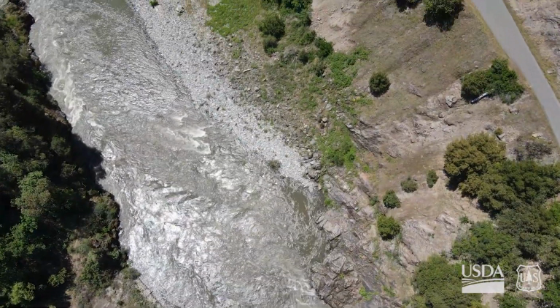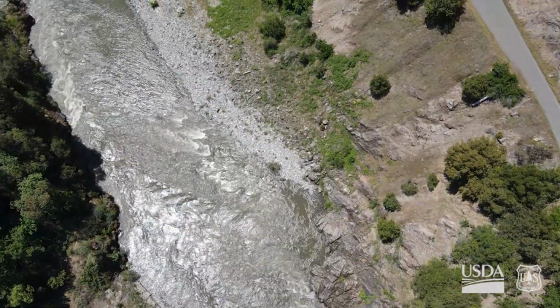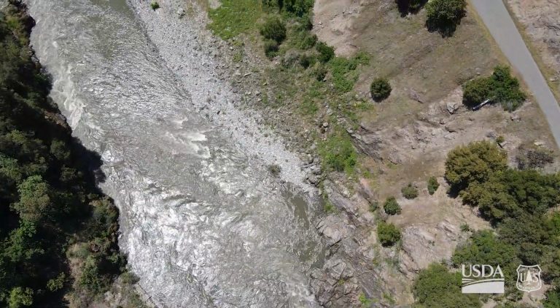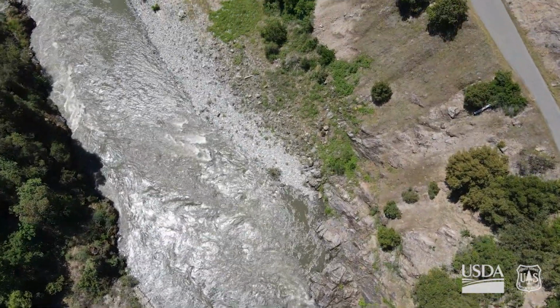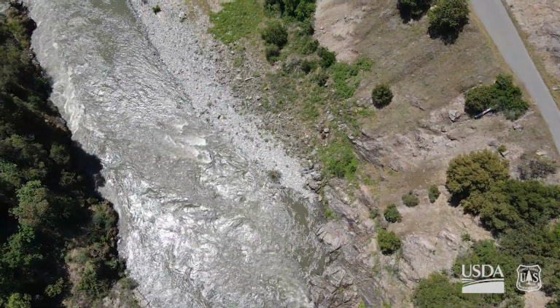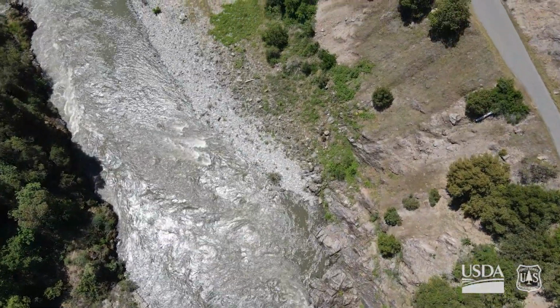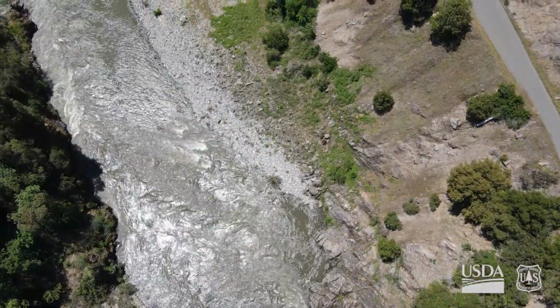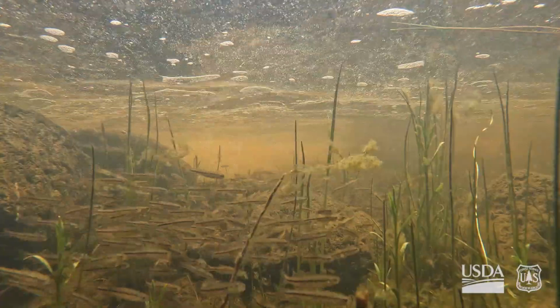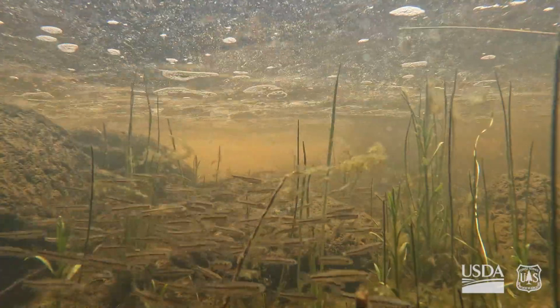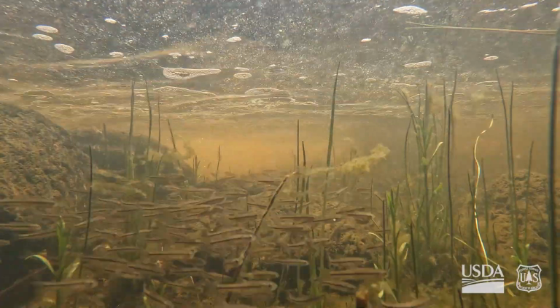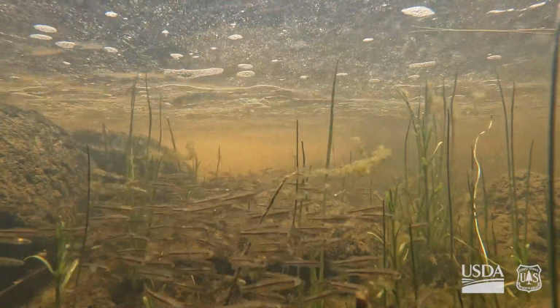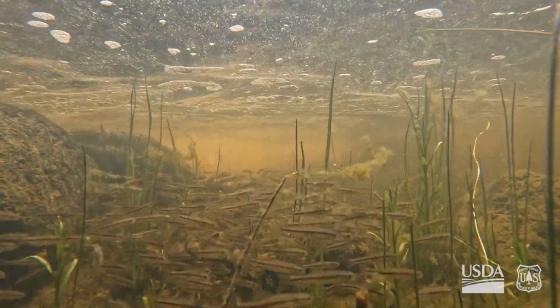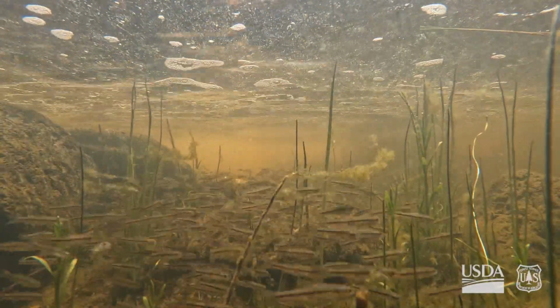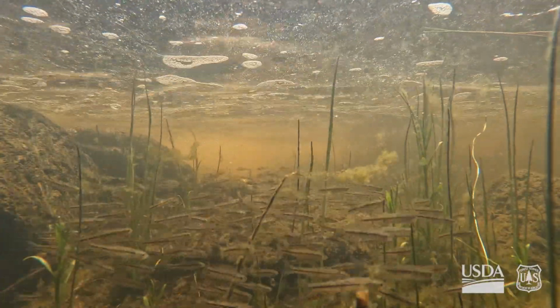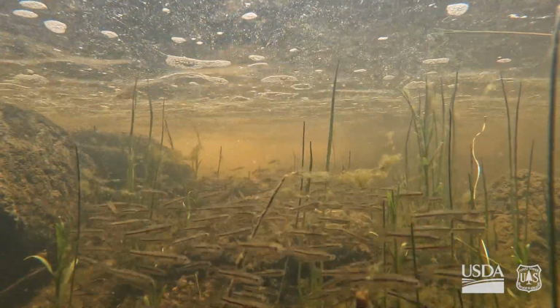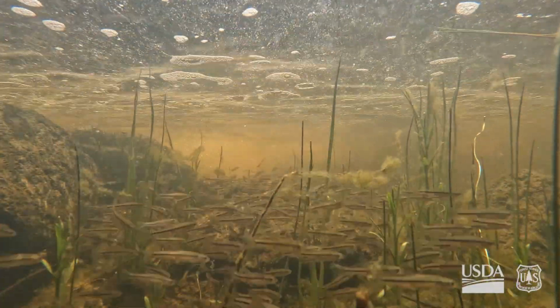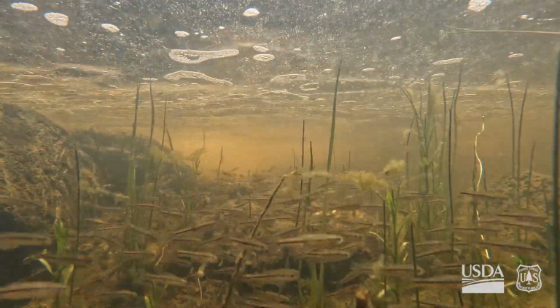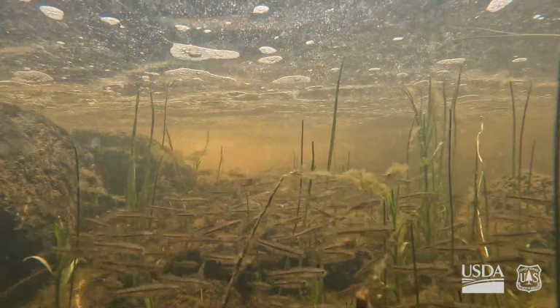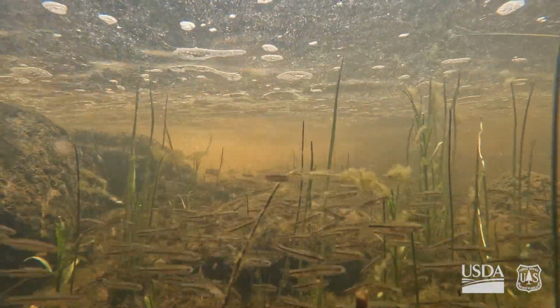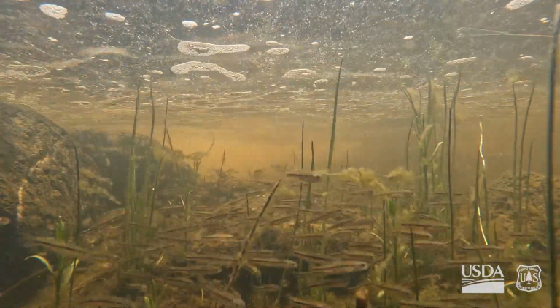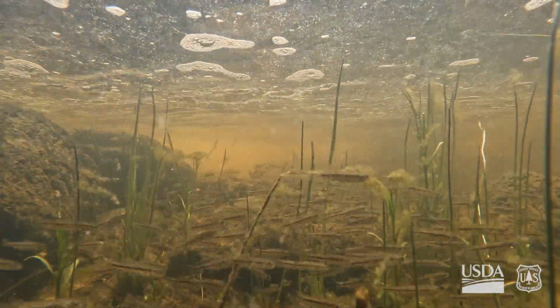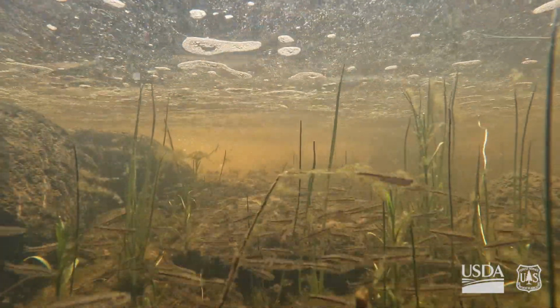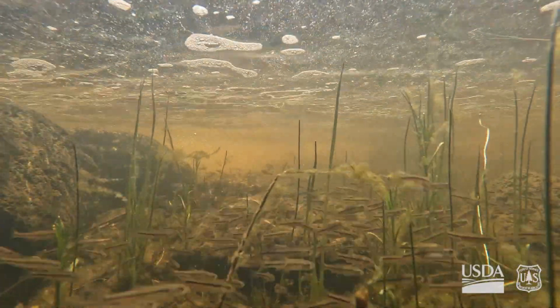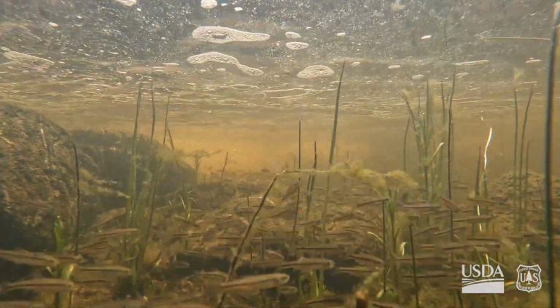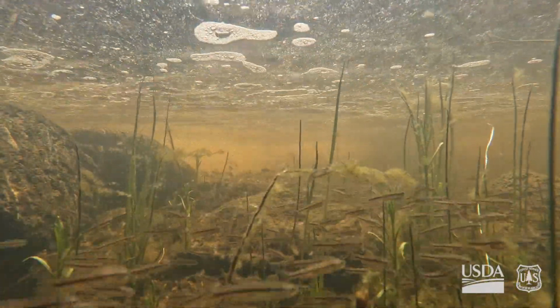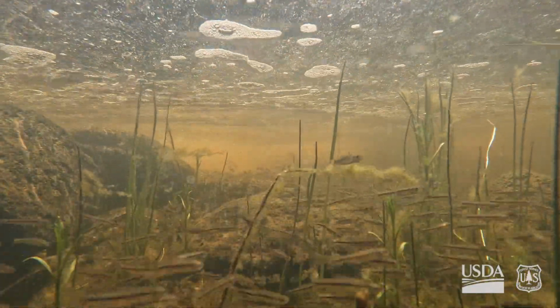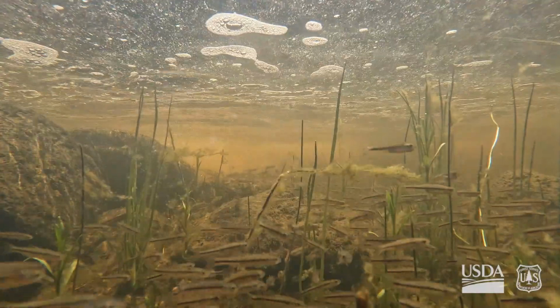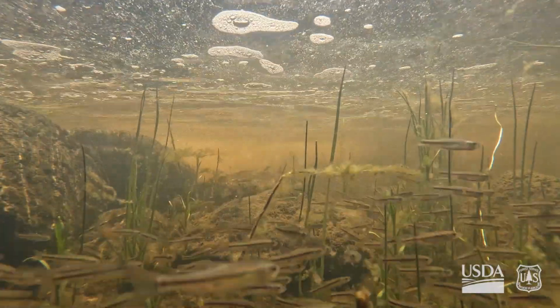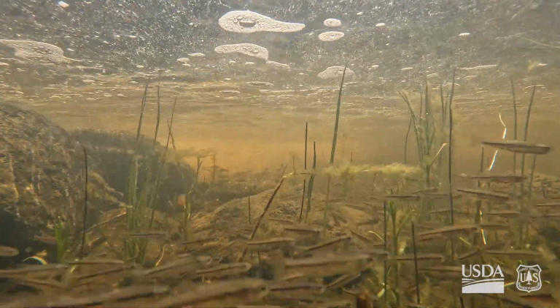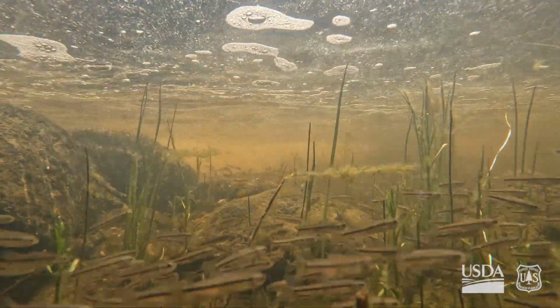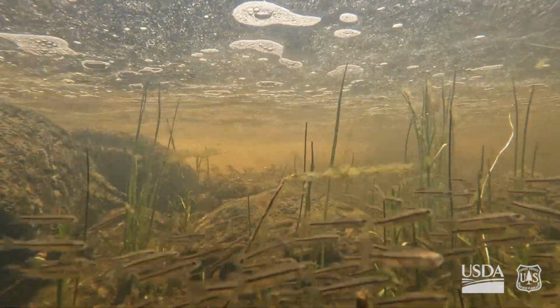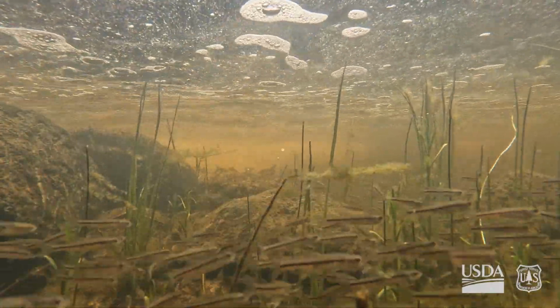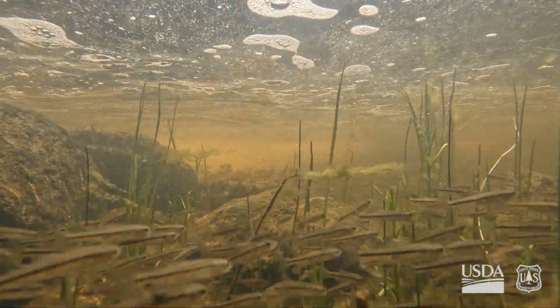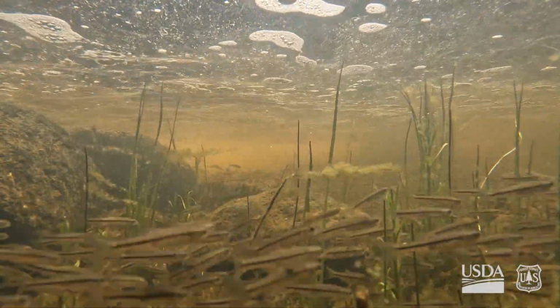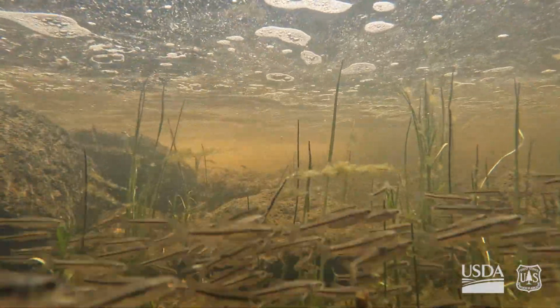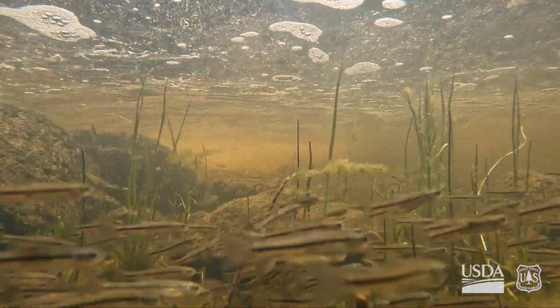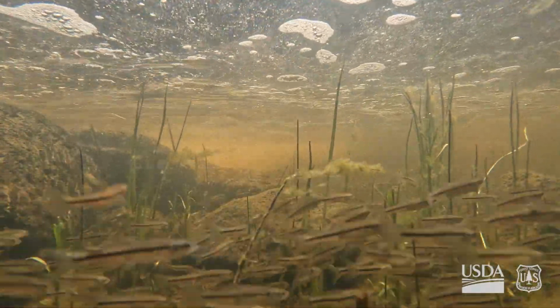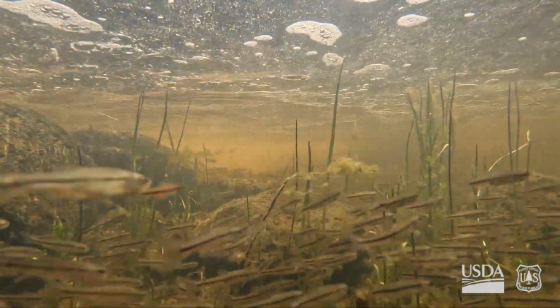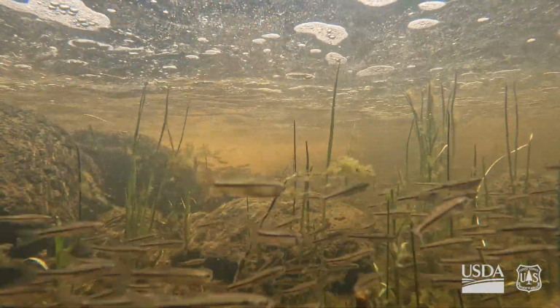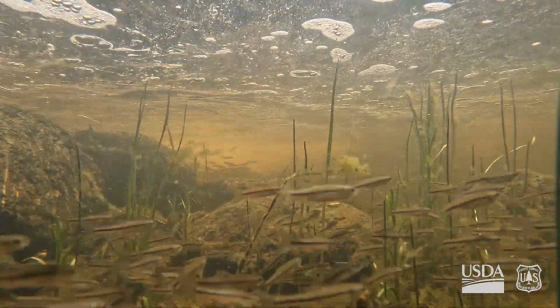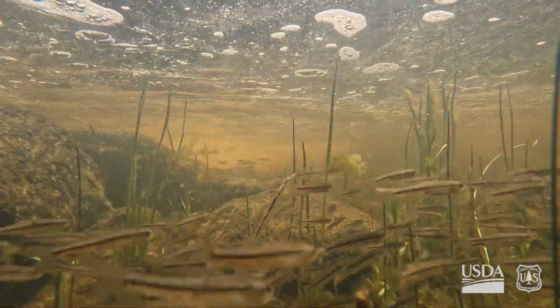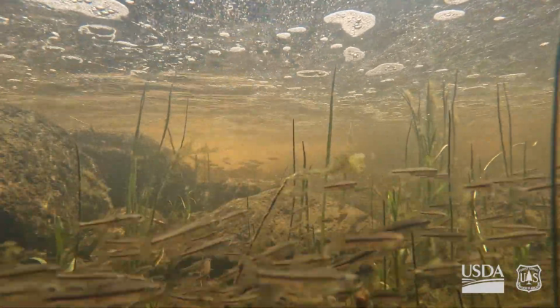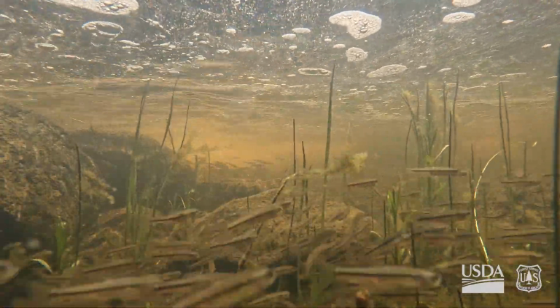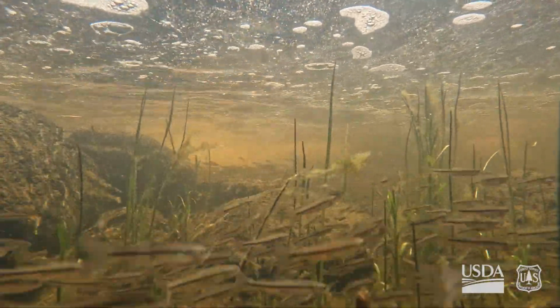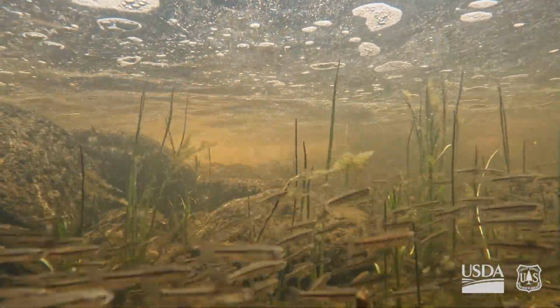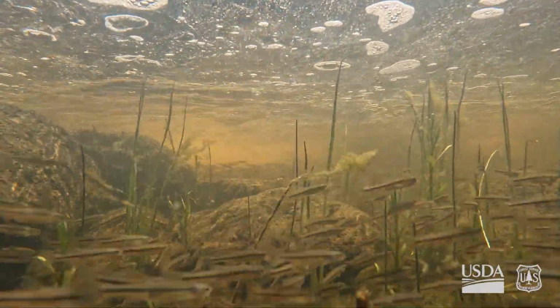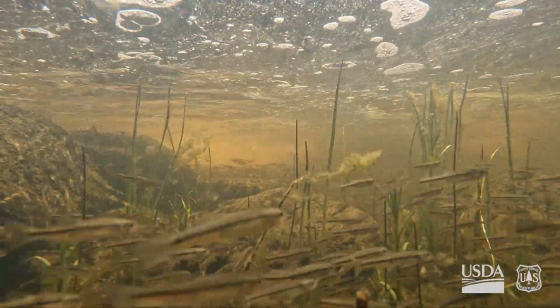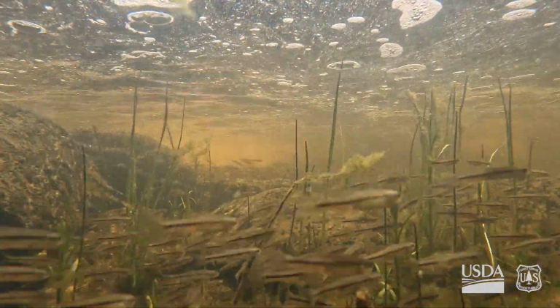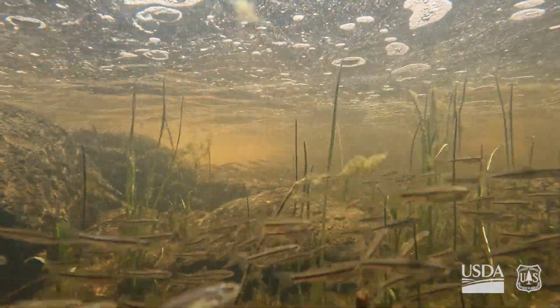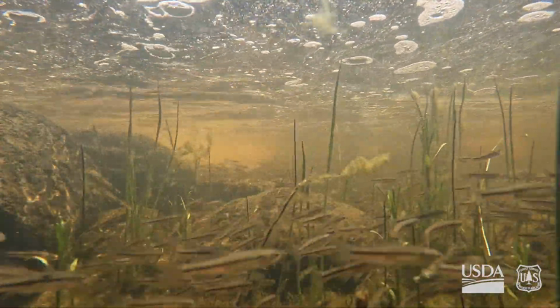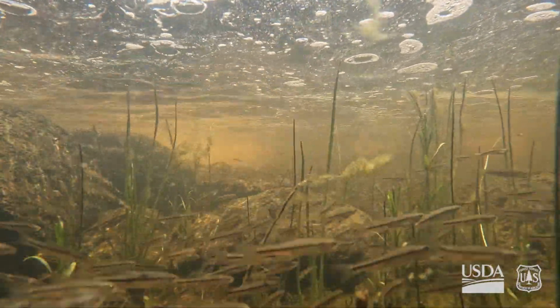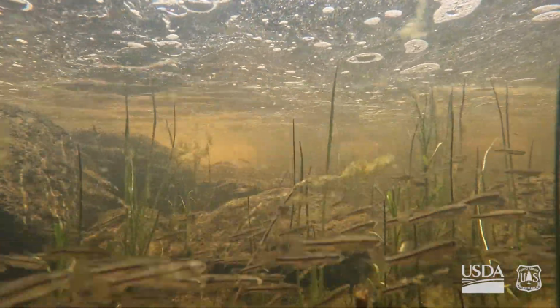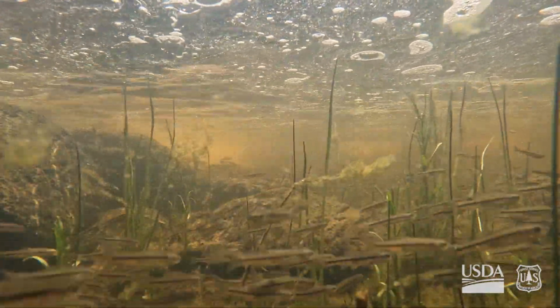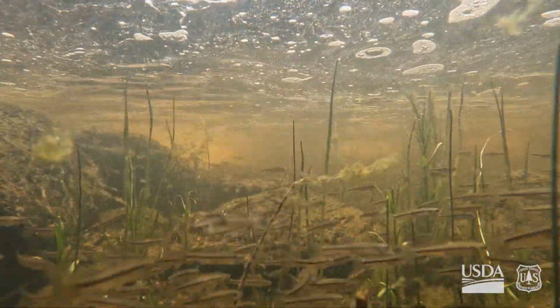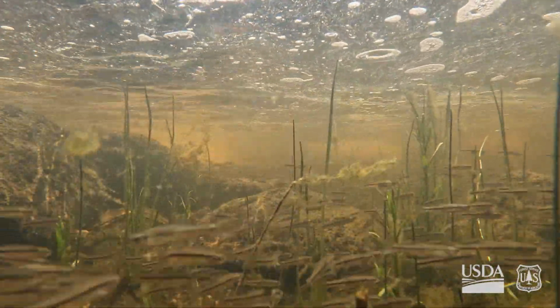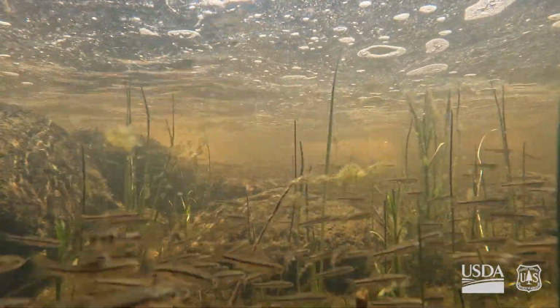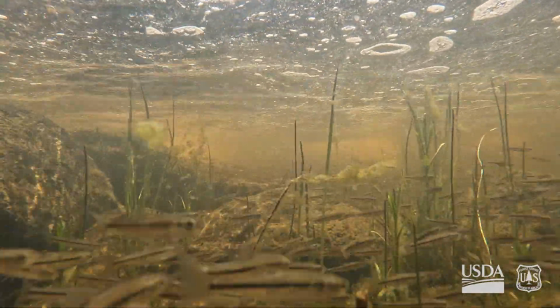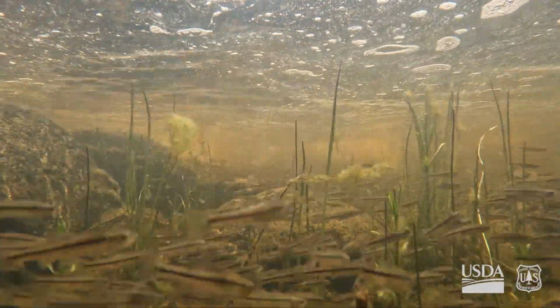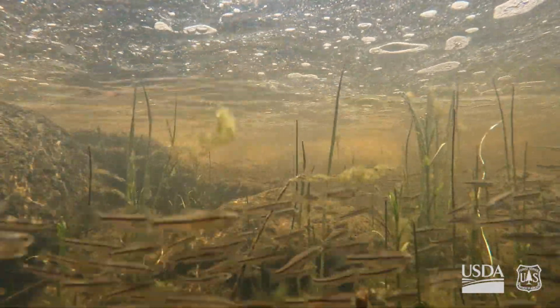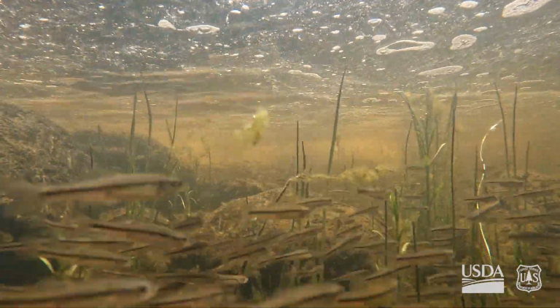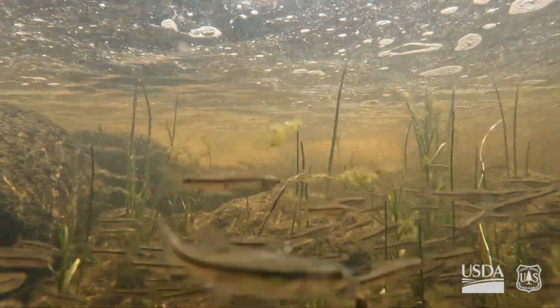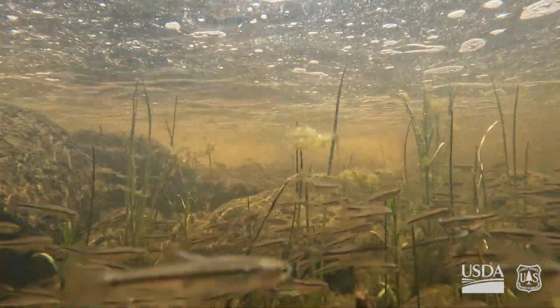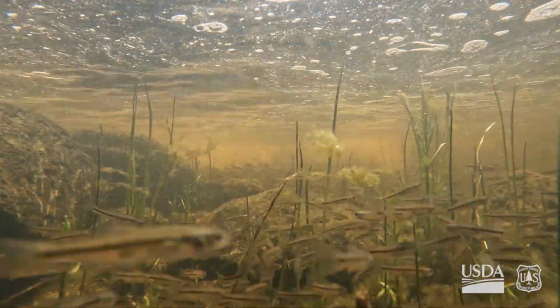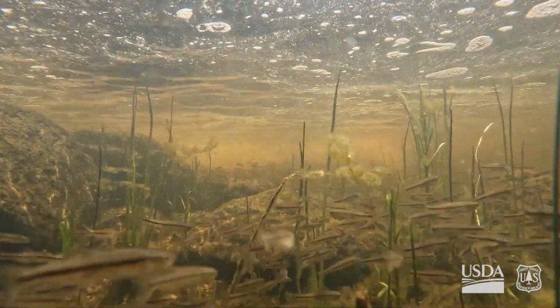We're making sure we're doing everything we need to do to help minimize damage to ESA fish, as well as to promote their recovery.